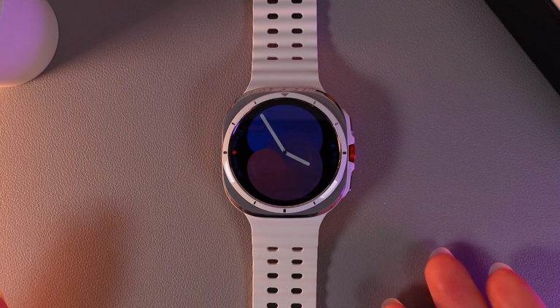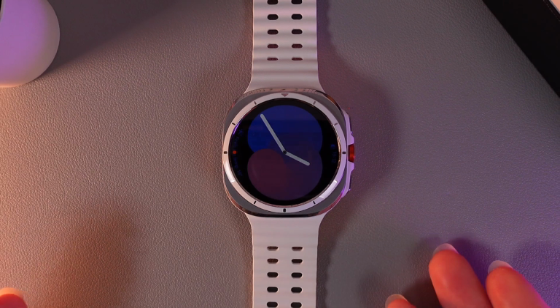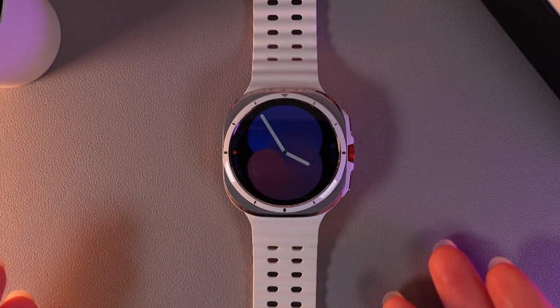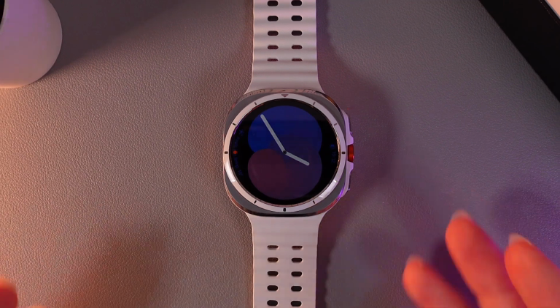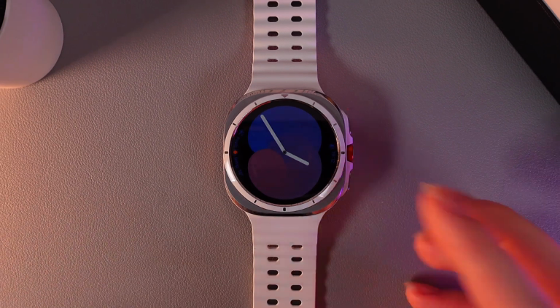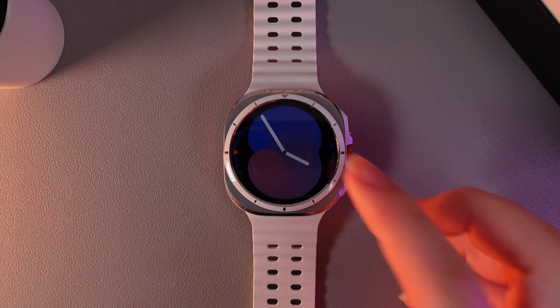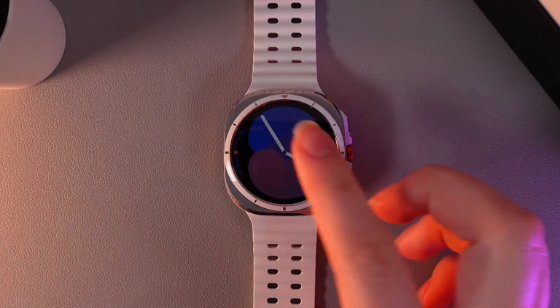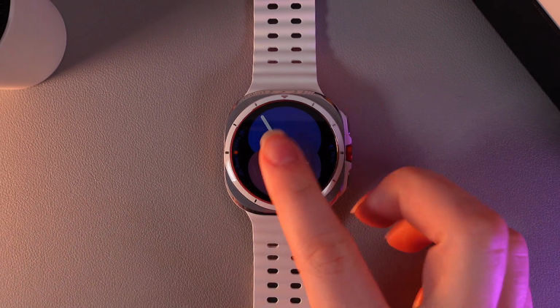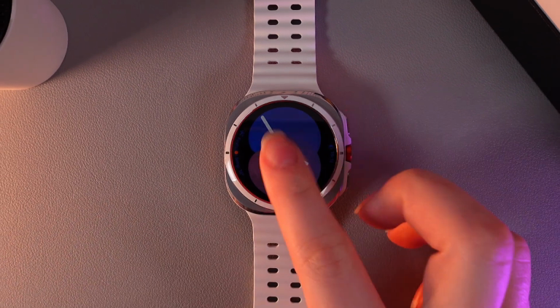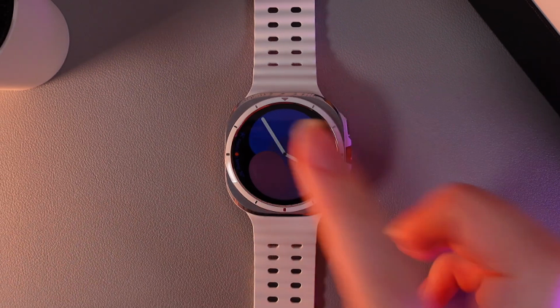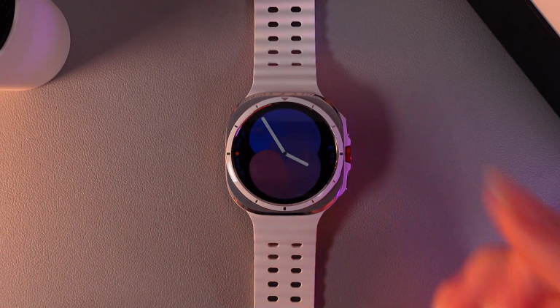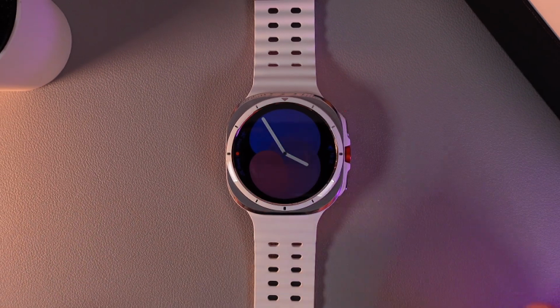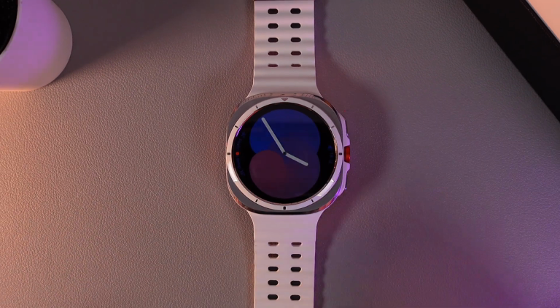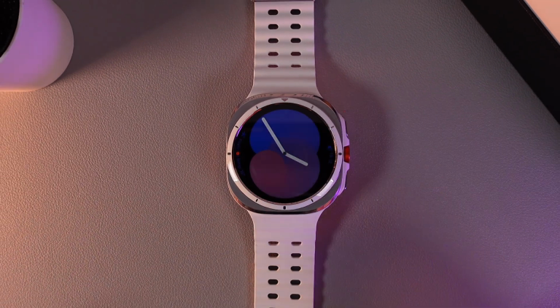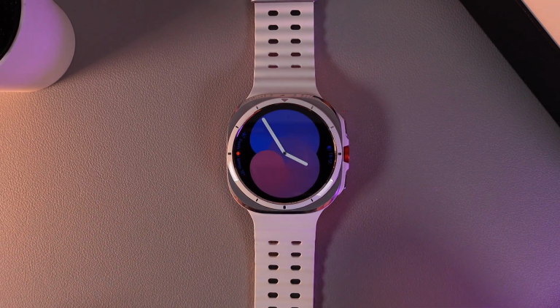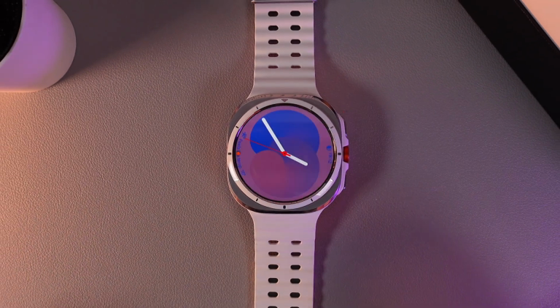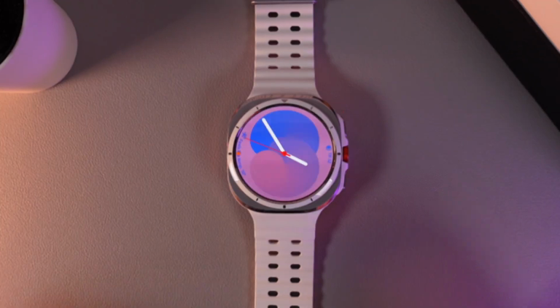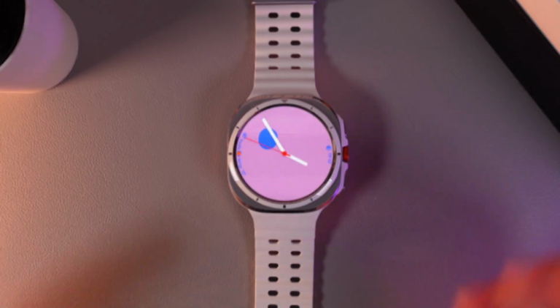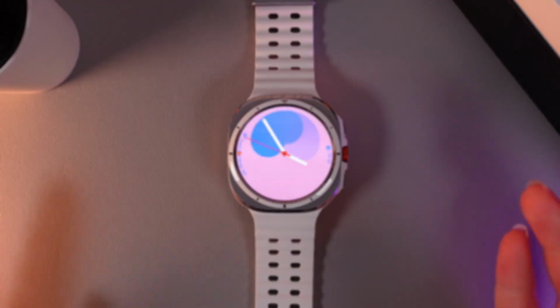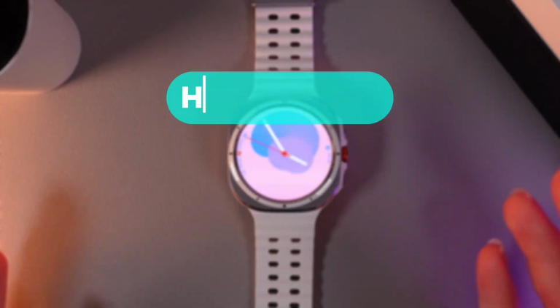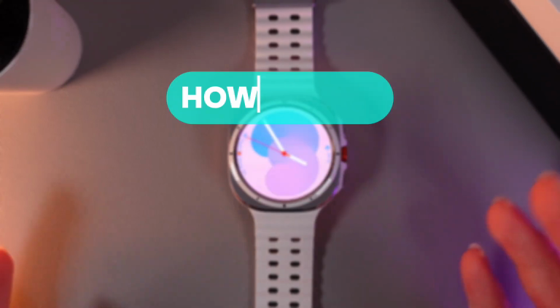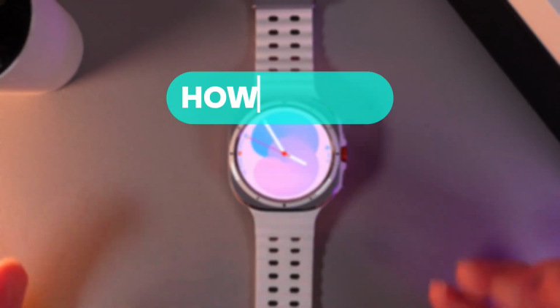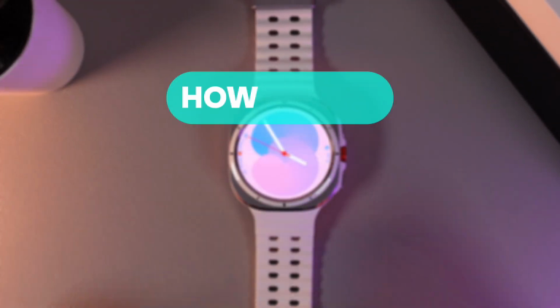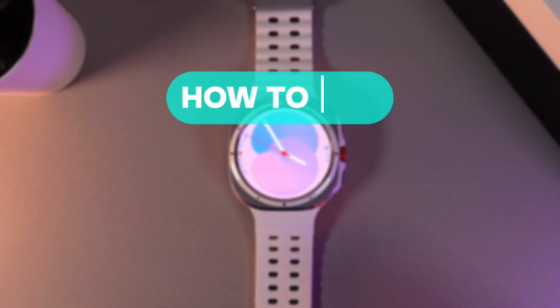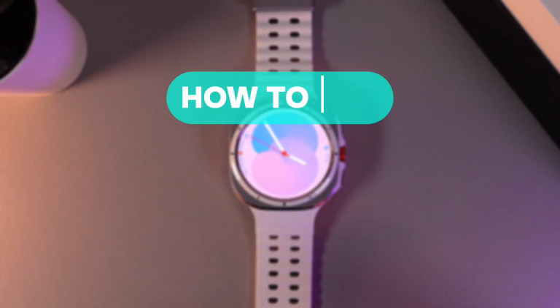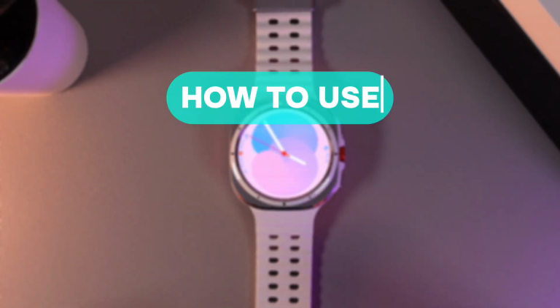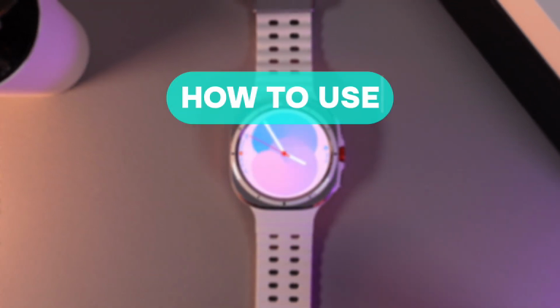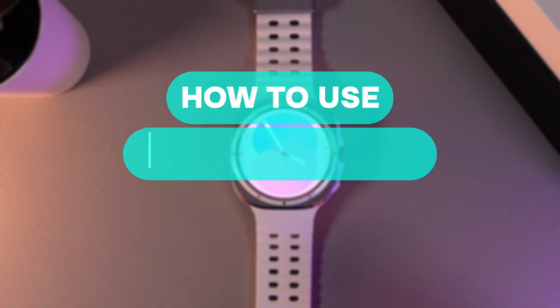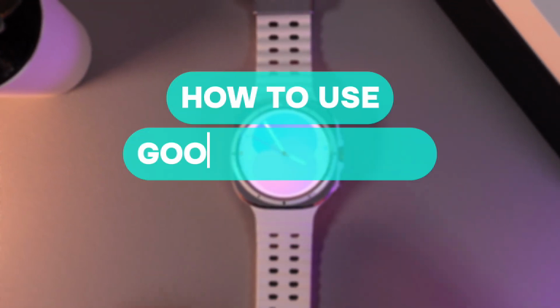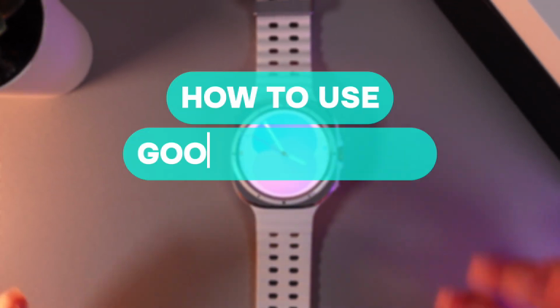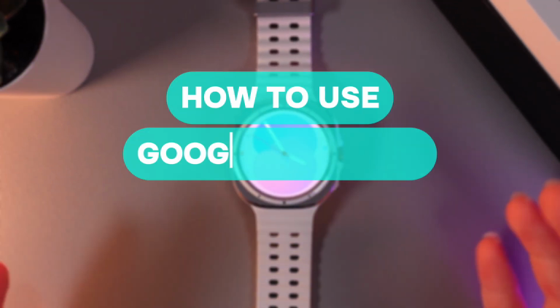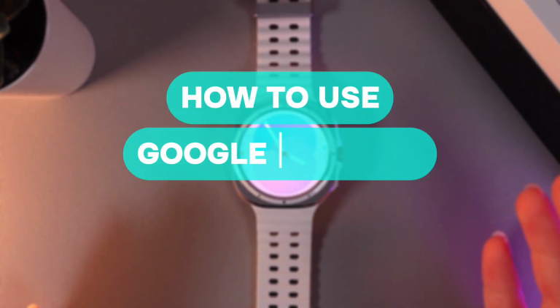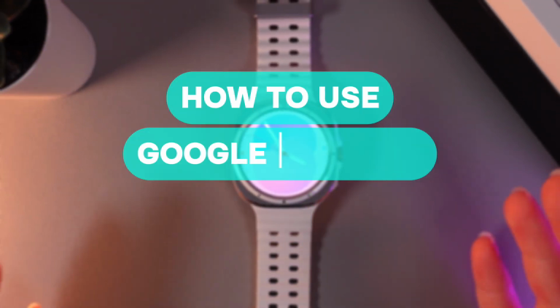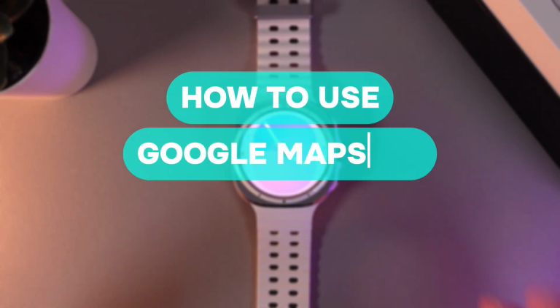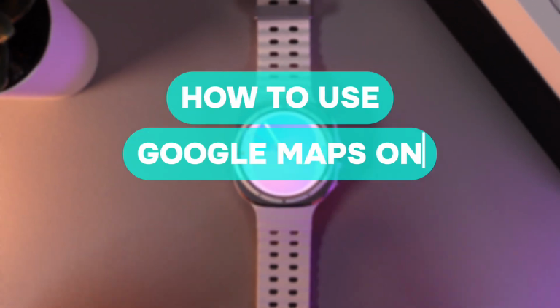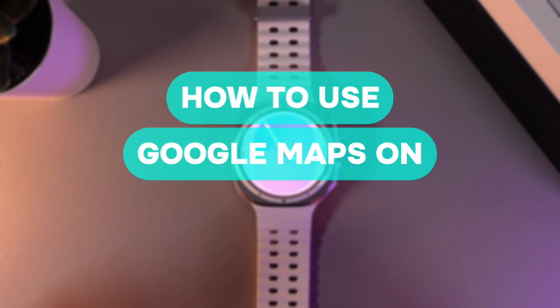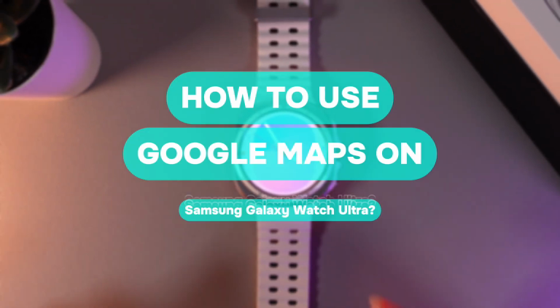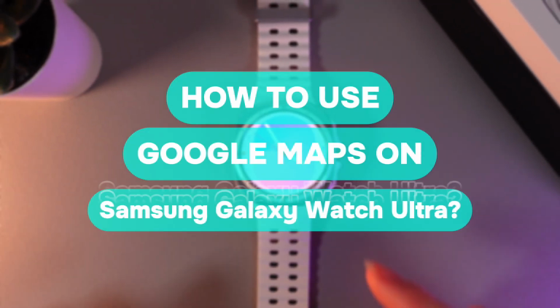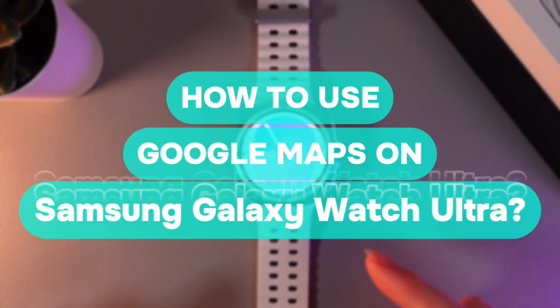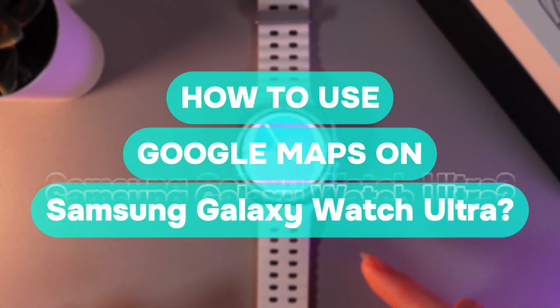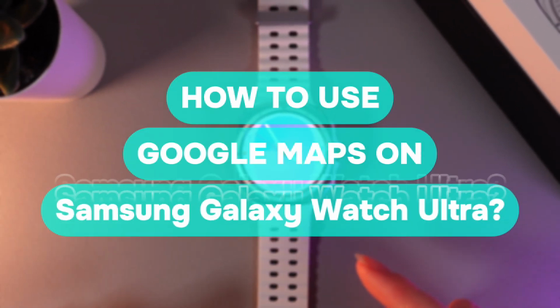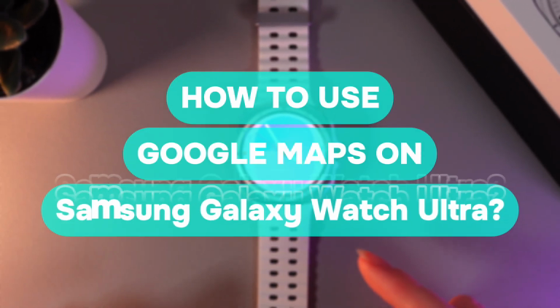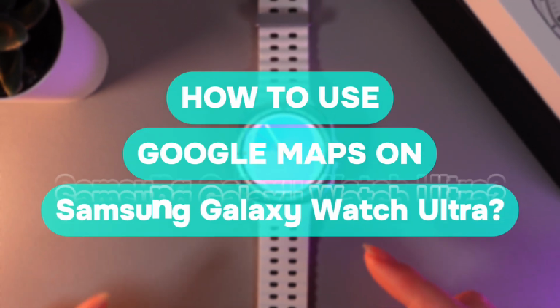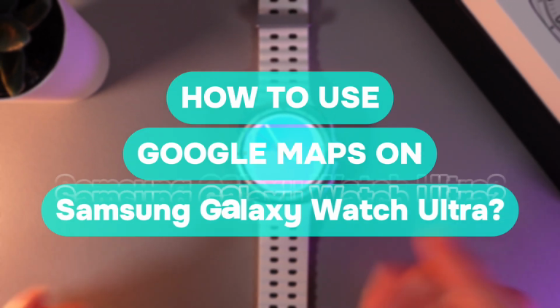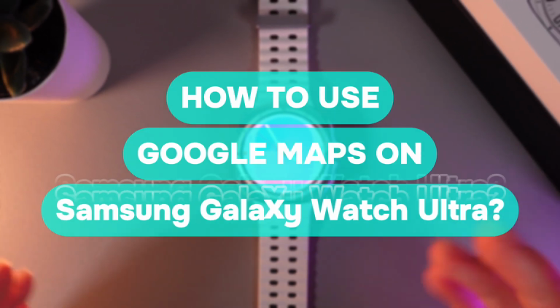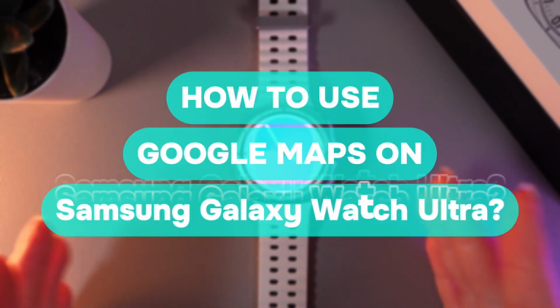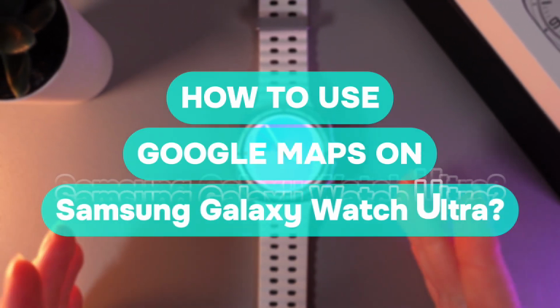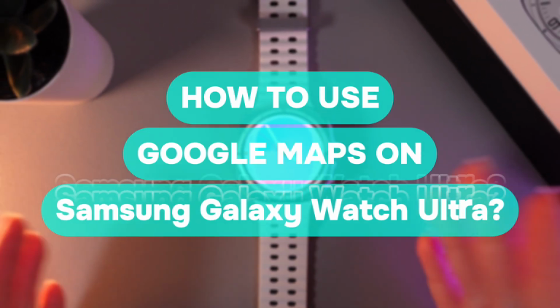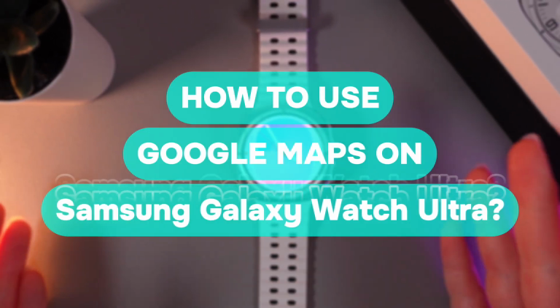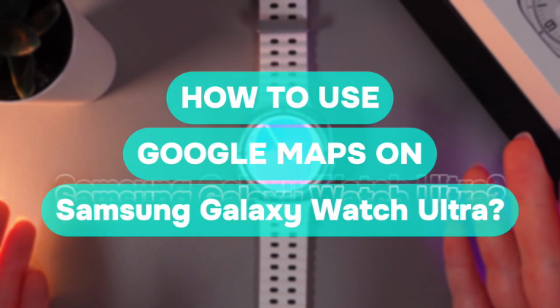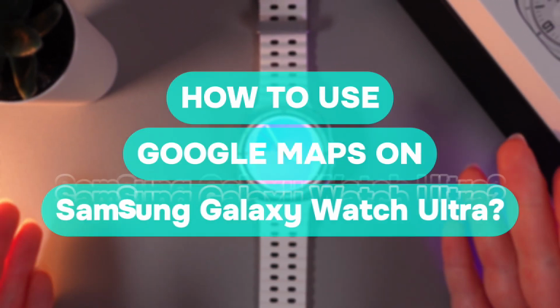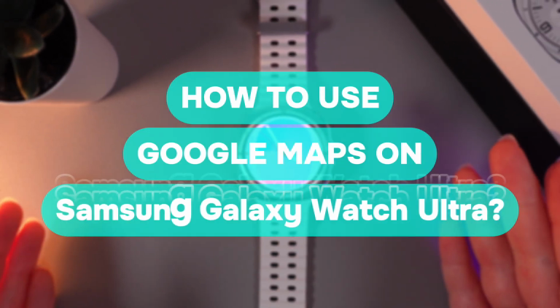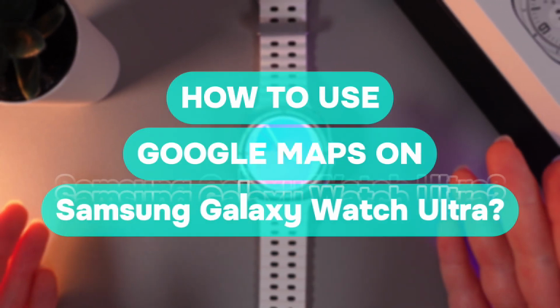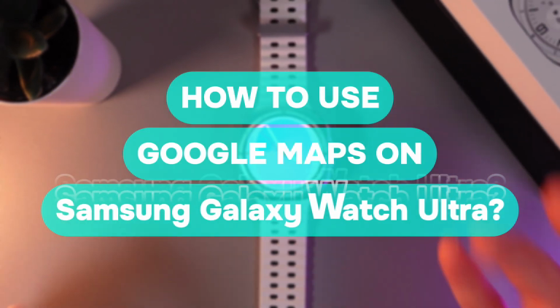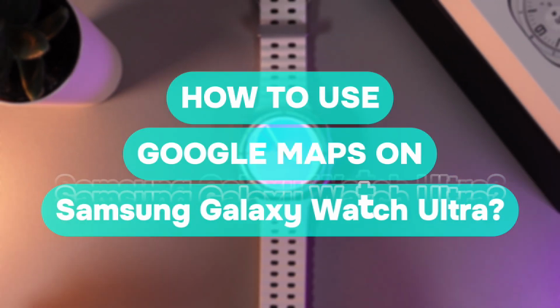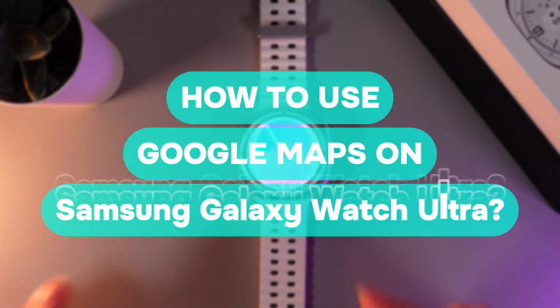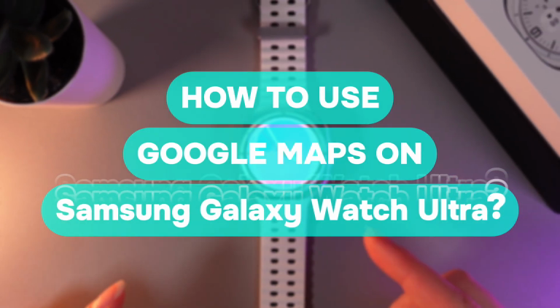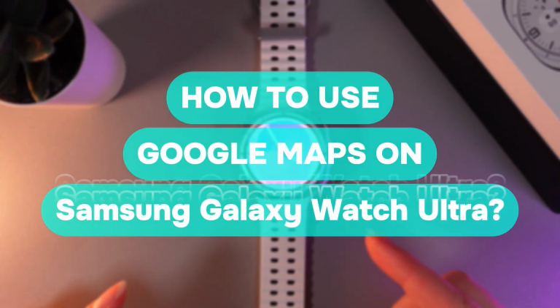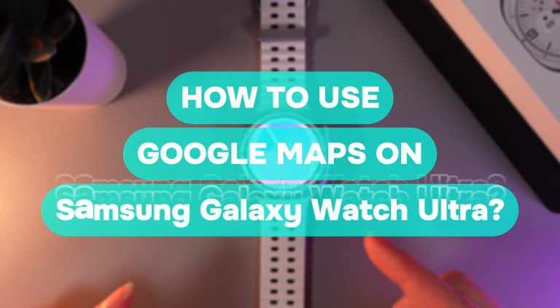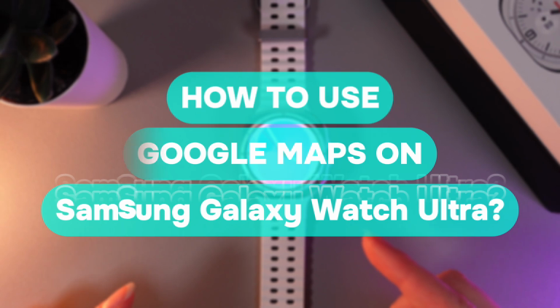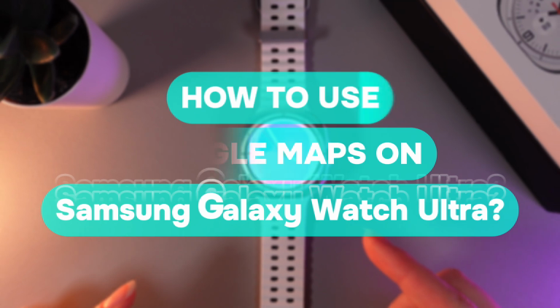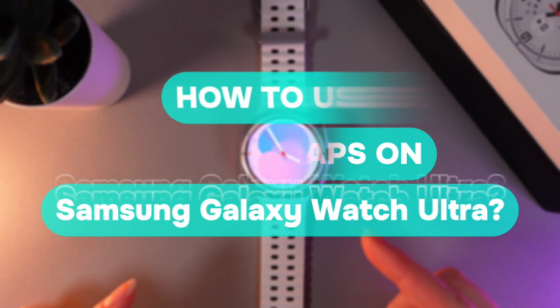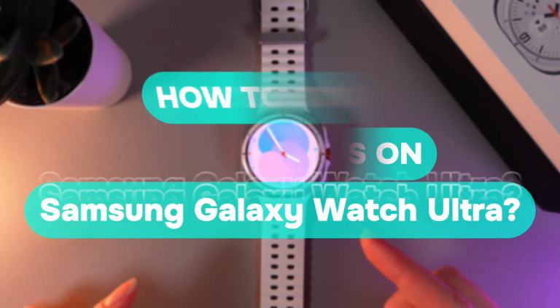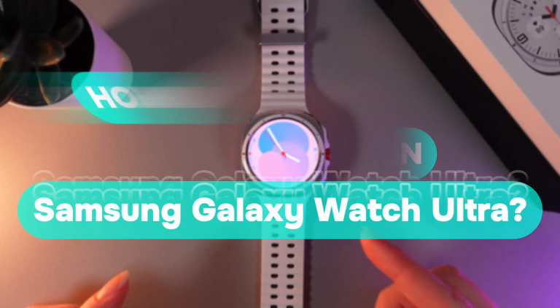Hi there! In today's video, I'll show you how to use Google Maps on your Samsung Galaxy Watch Ultra. Let's get started.